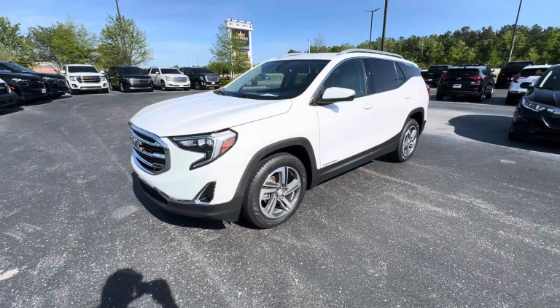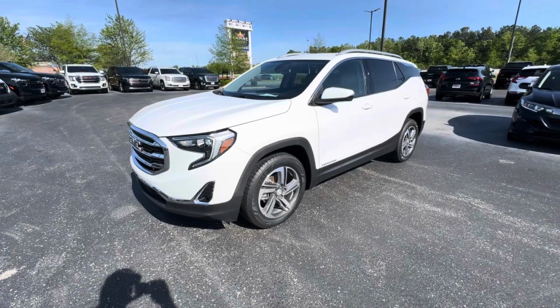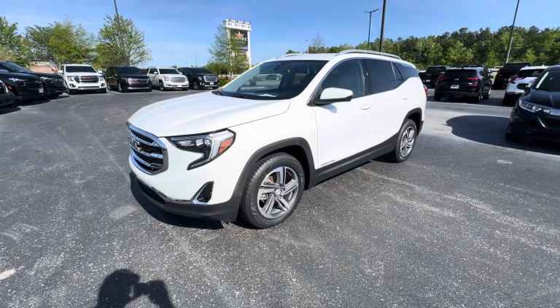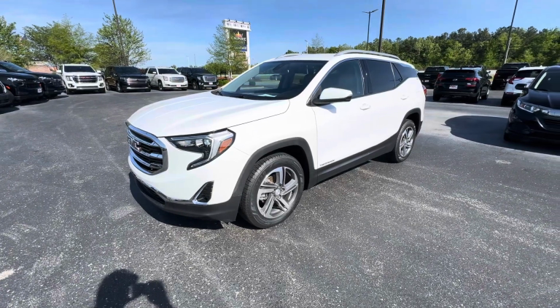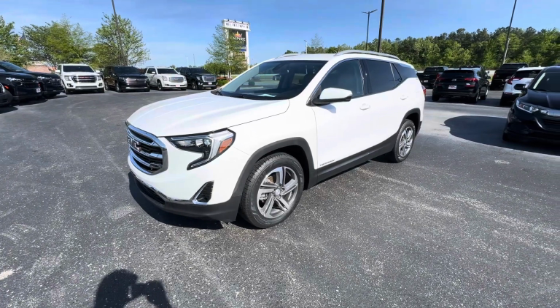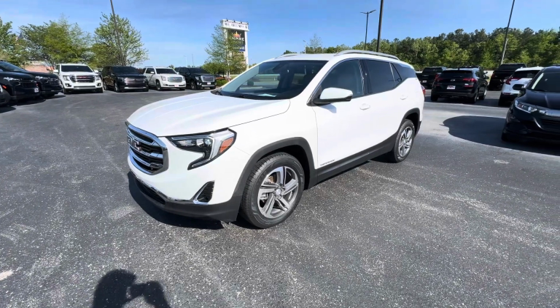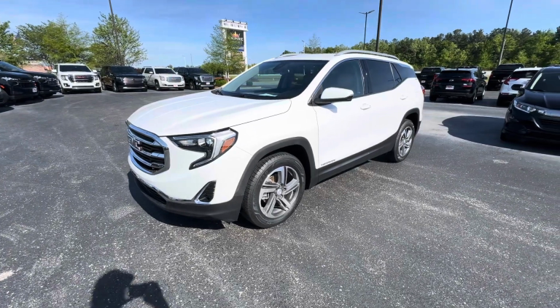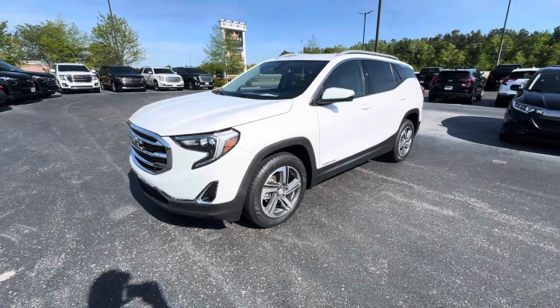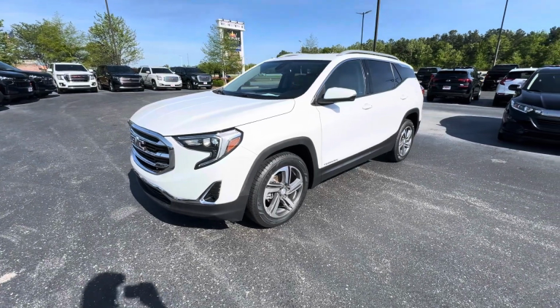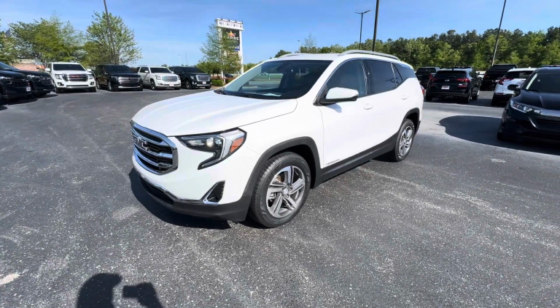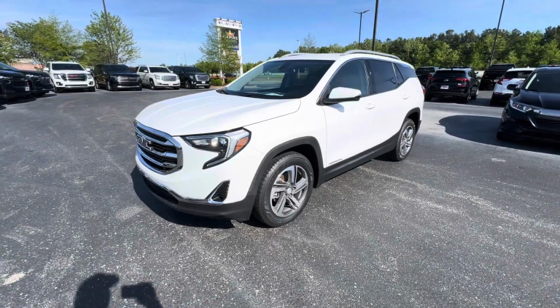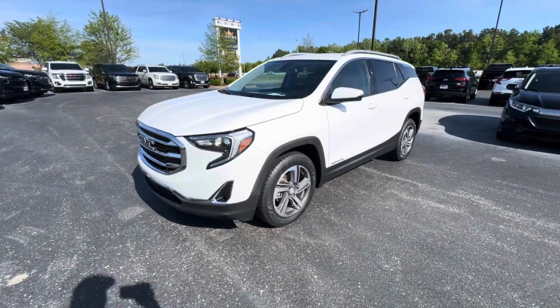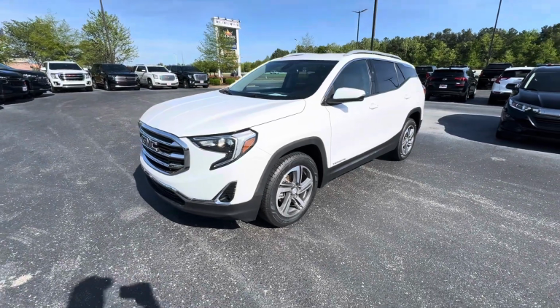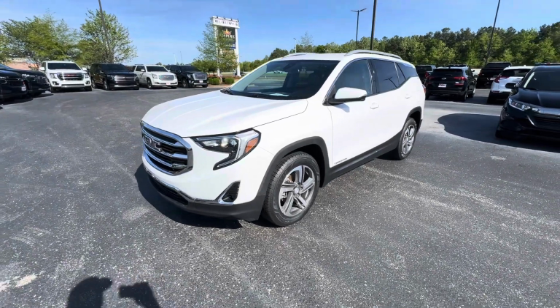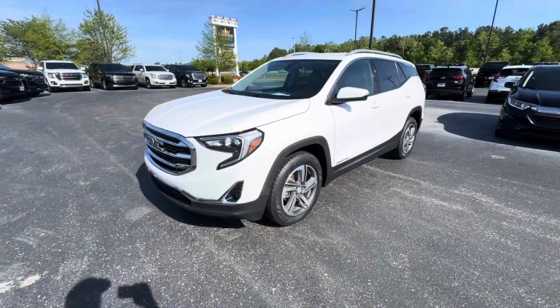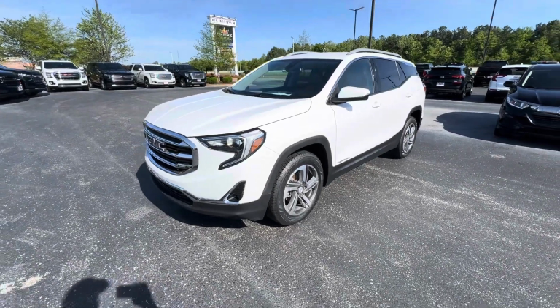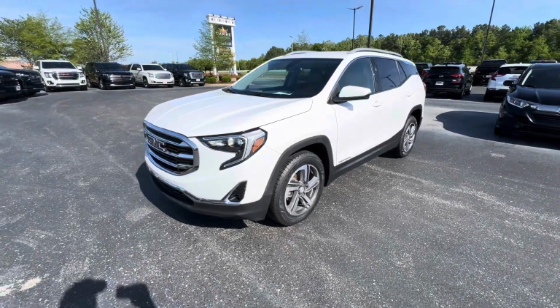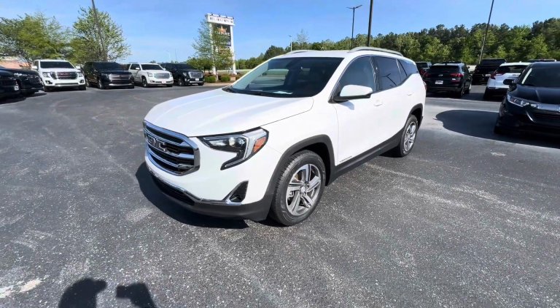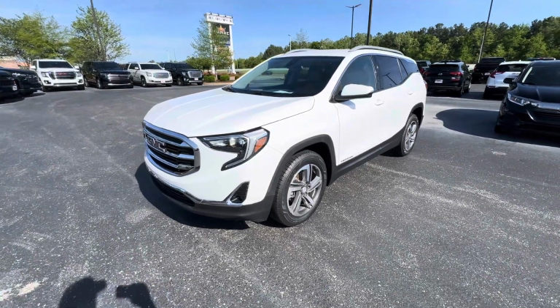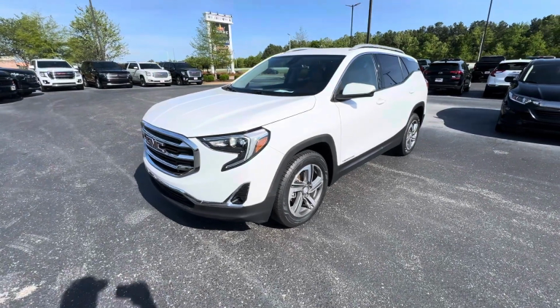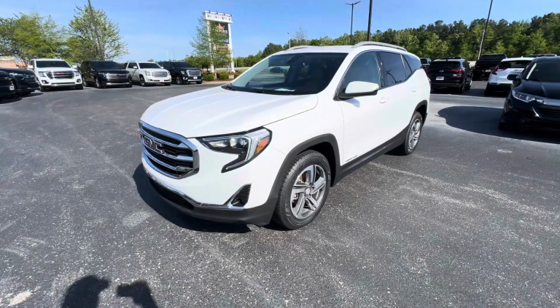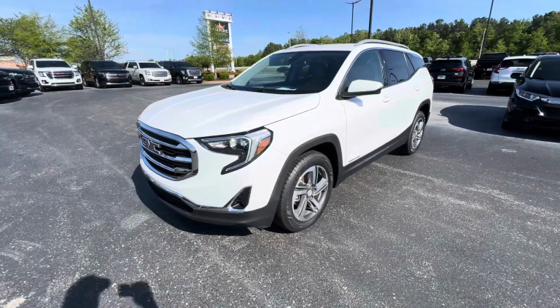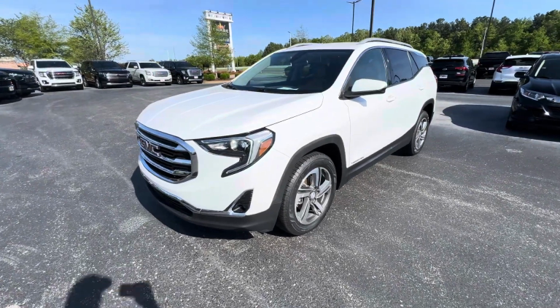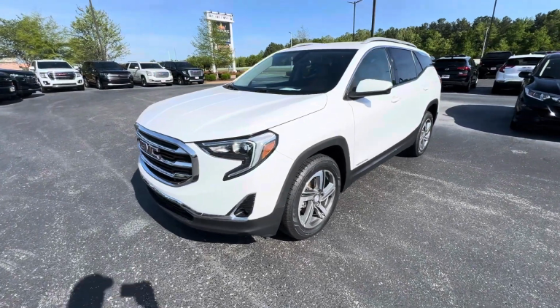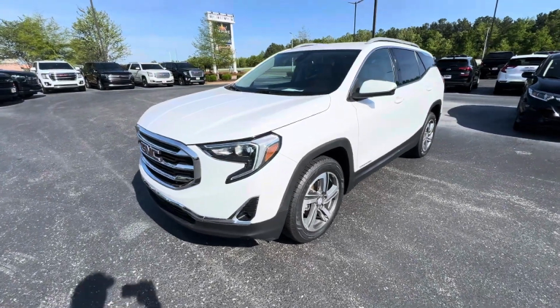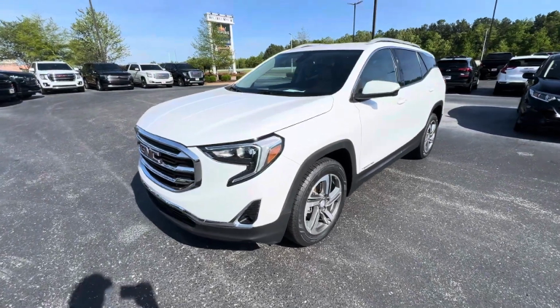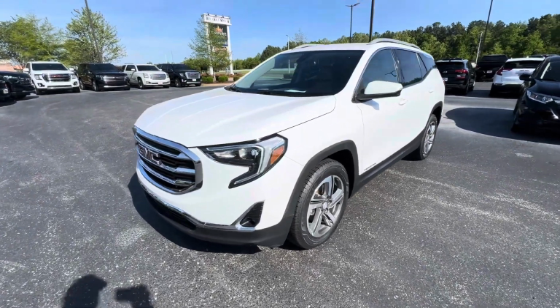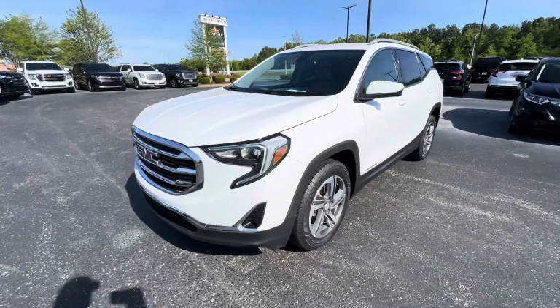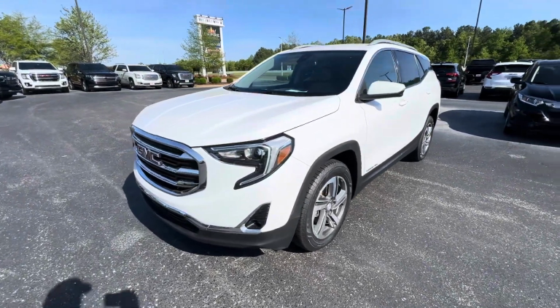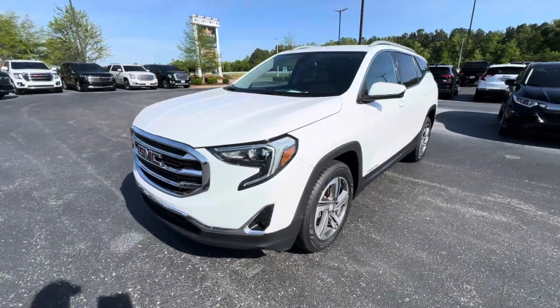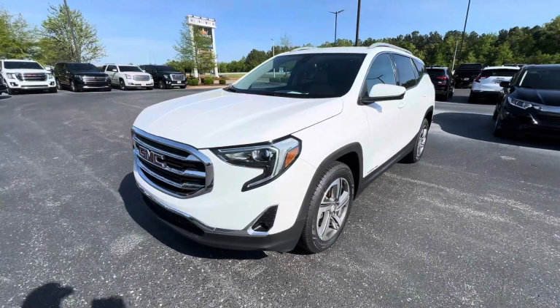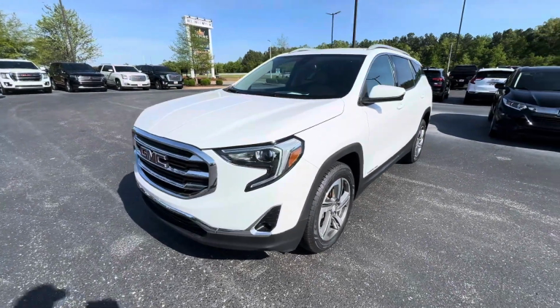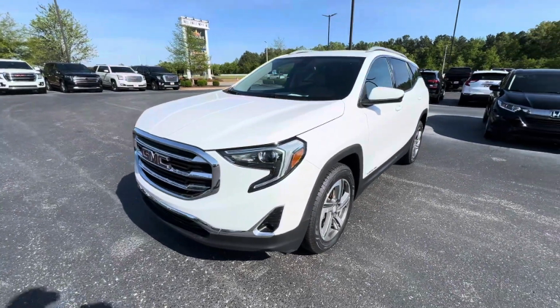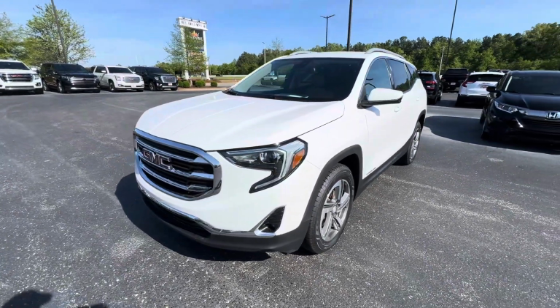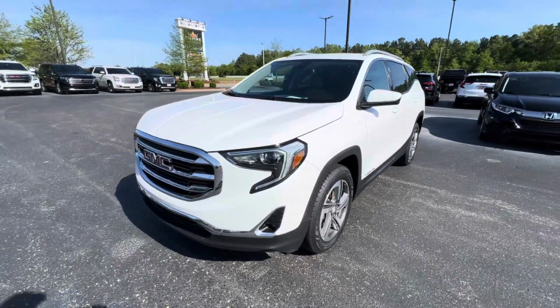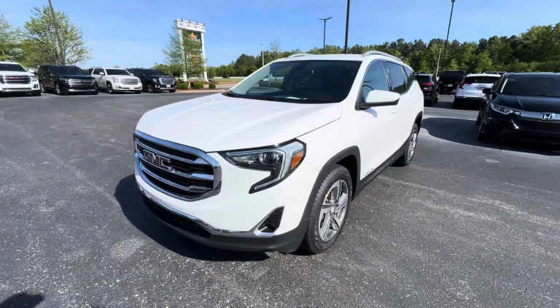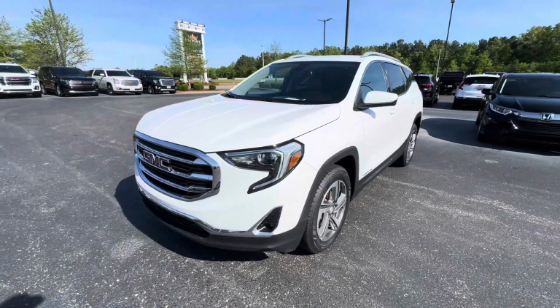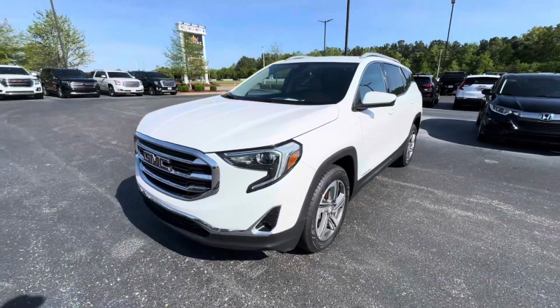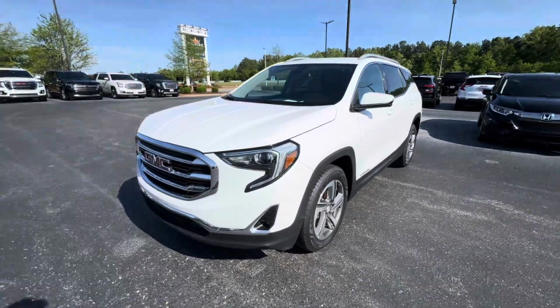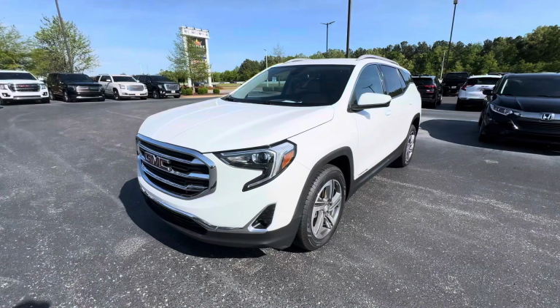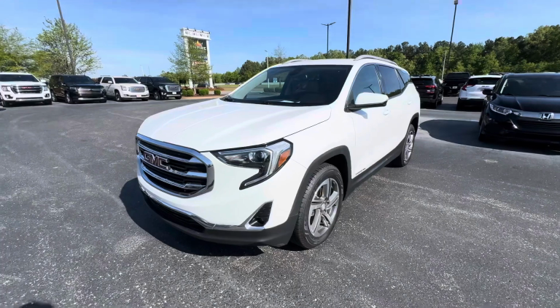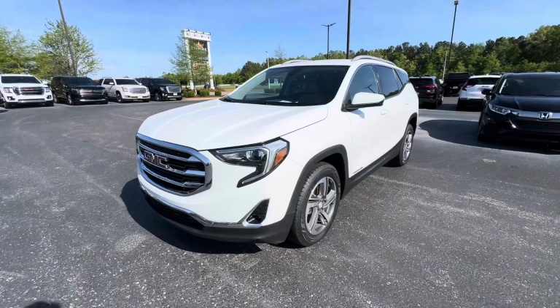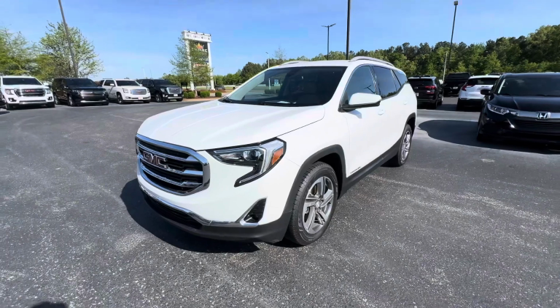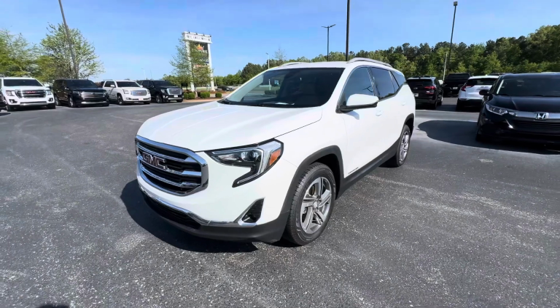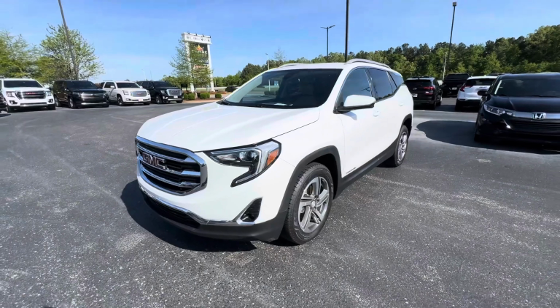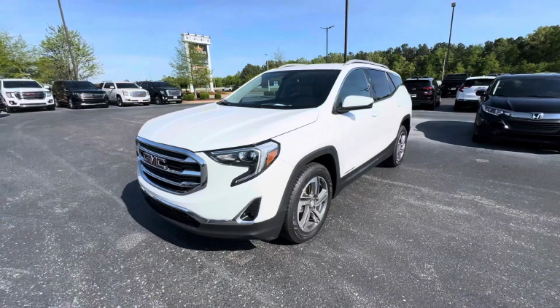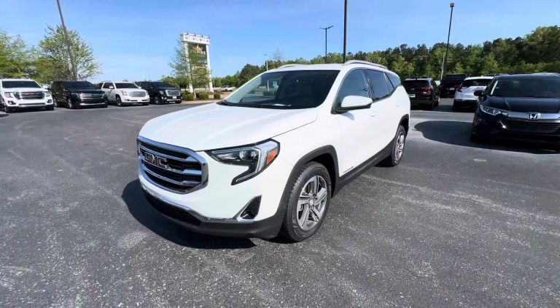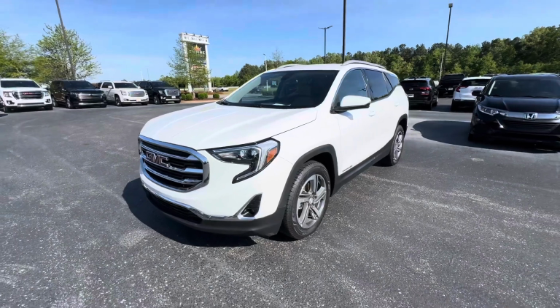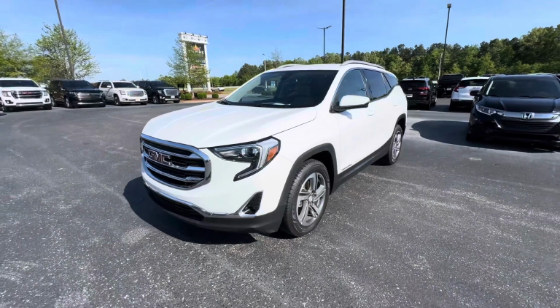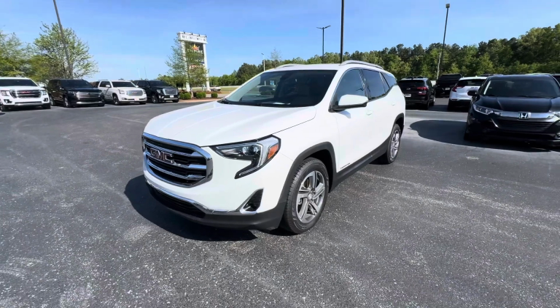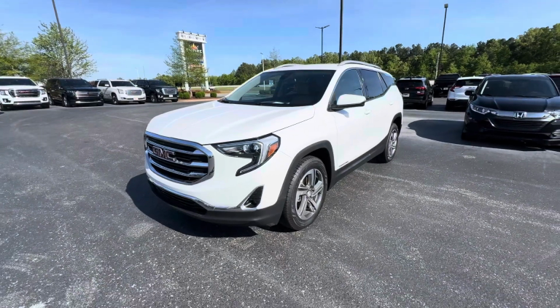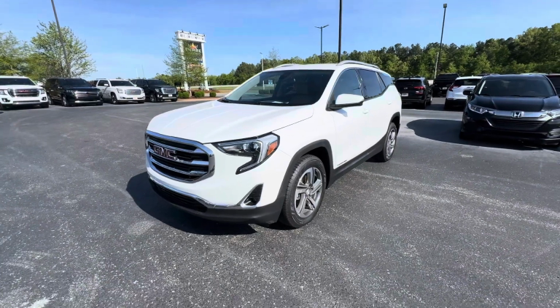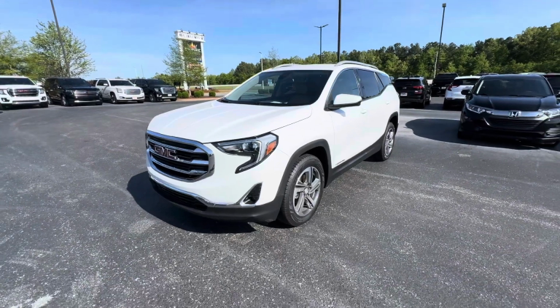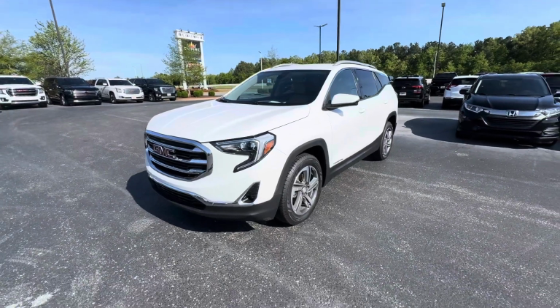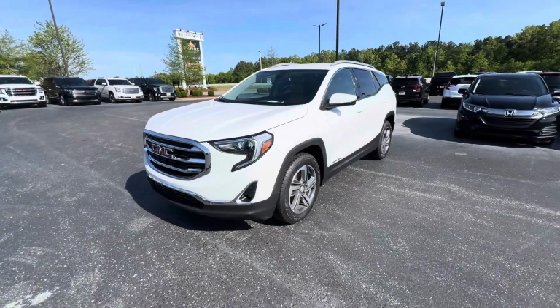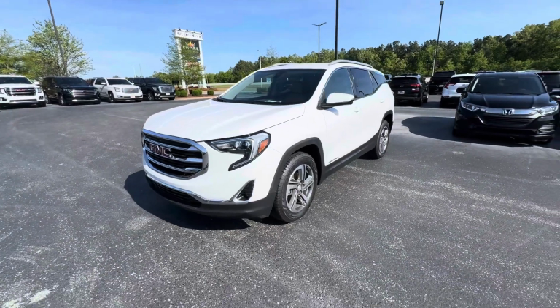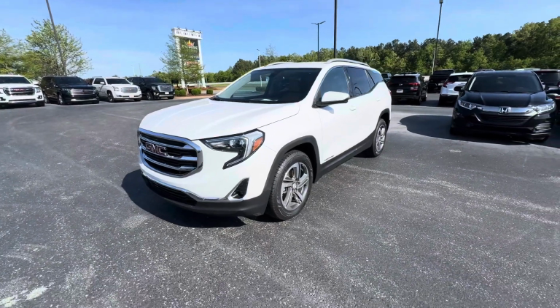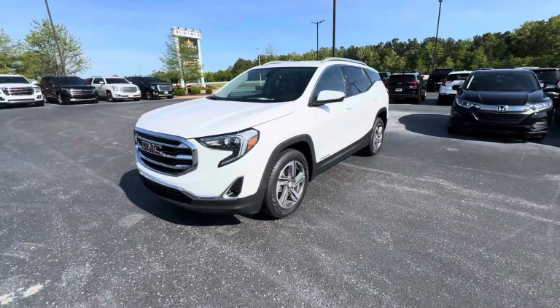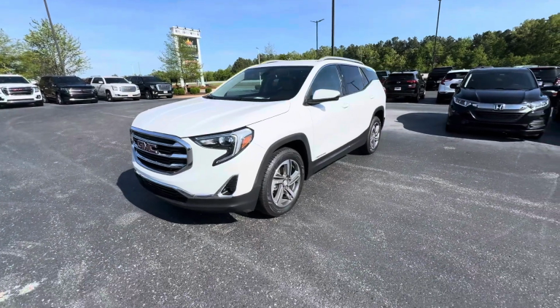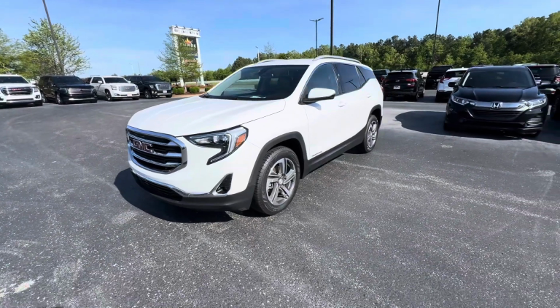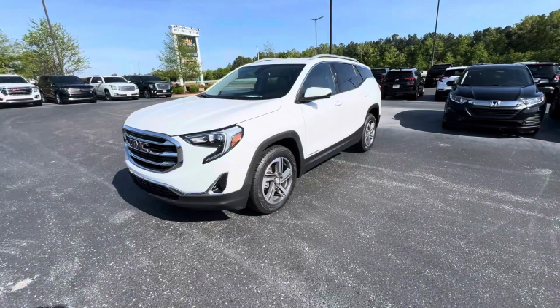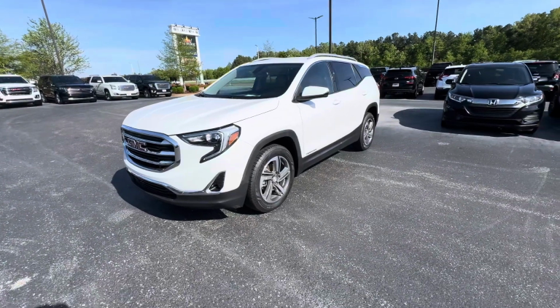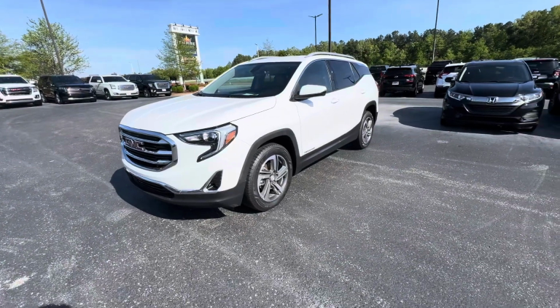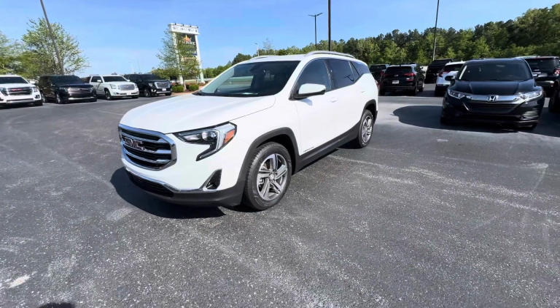Good afternoon, Callie. Steven here, Perkins Motorplex, Jackson, Tennessee, looking at this really, really nice 2020 GMC Terrain.